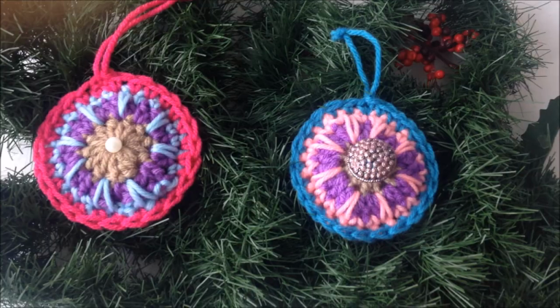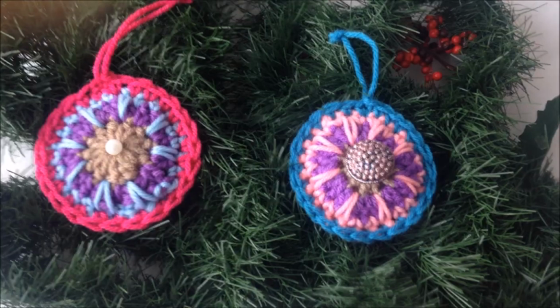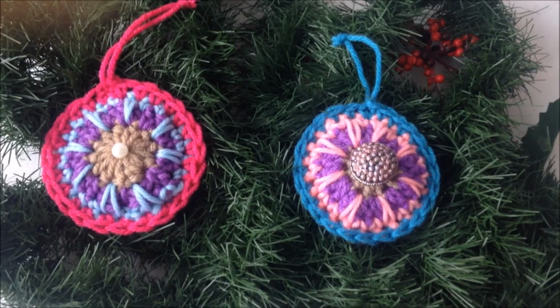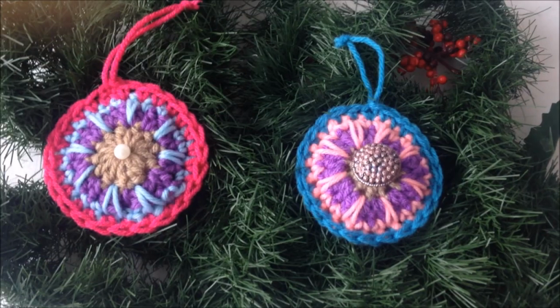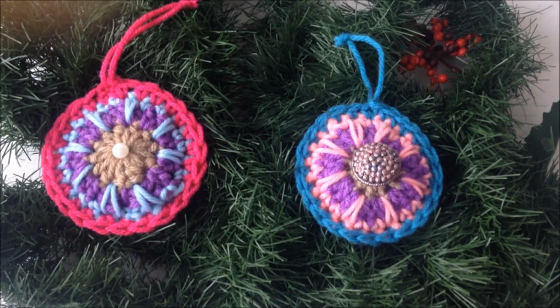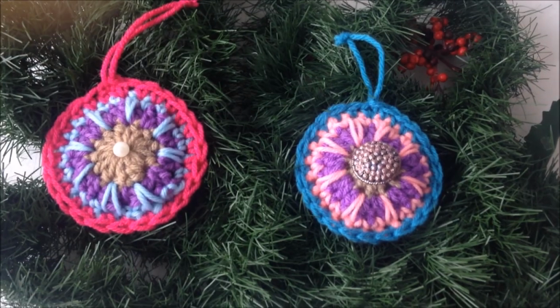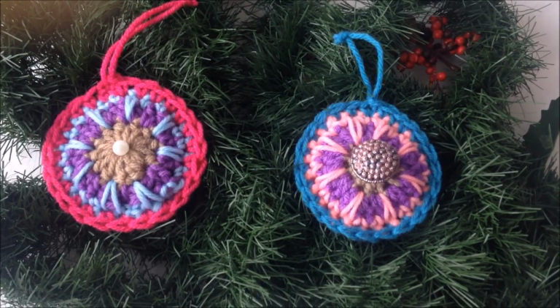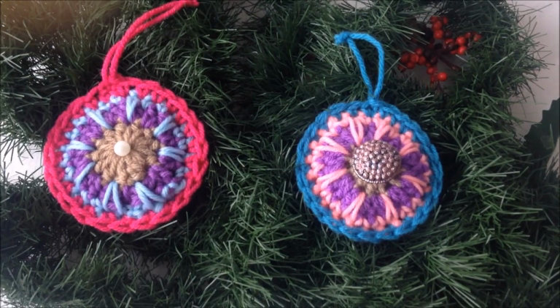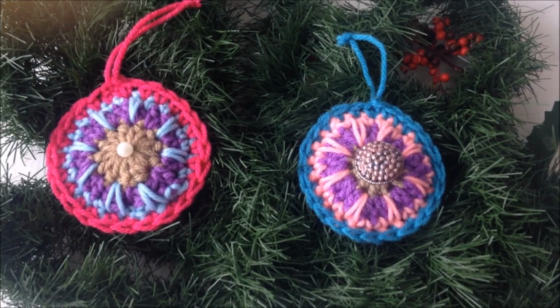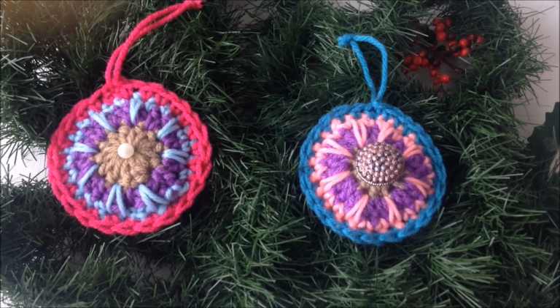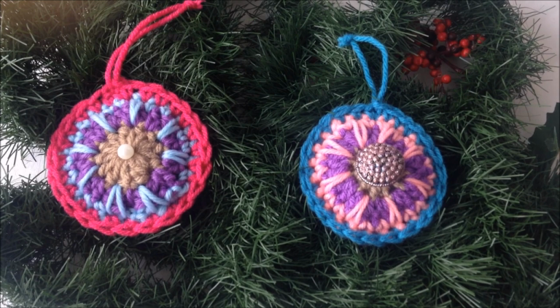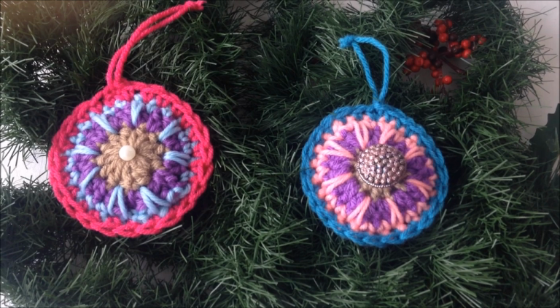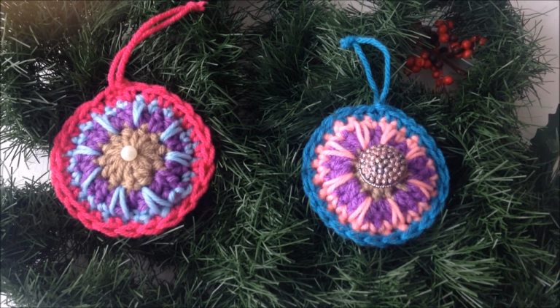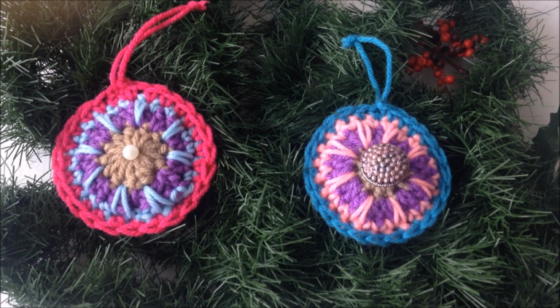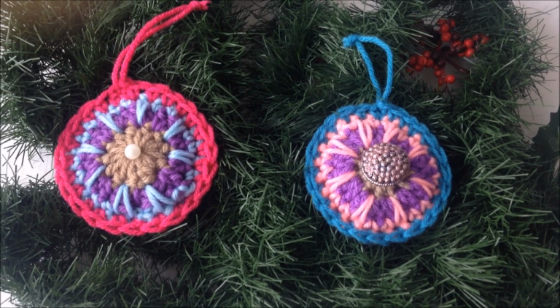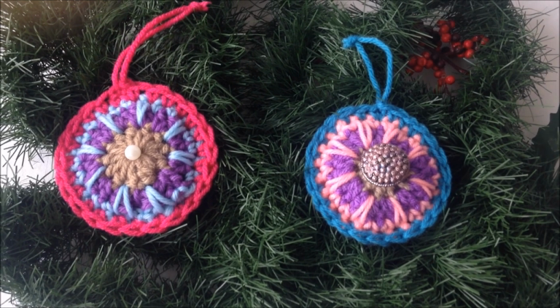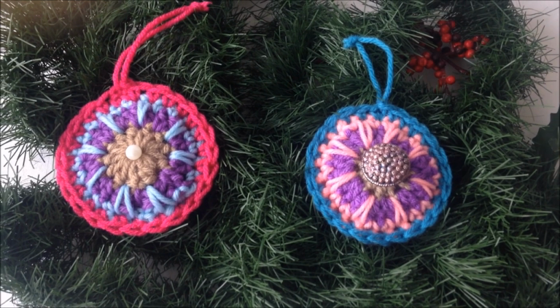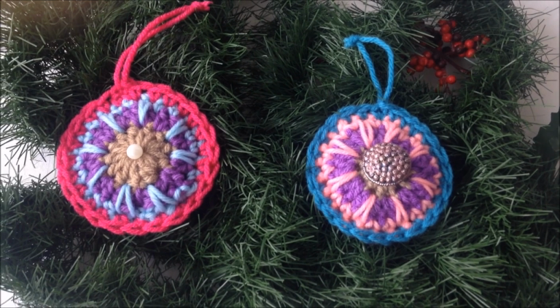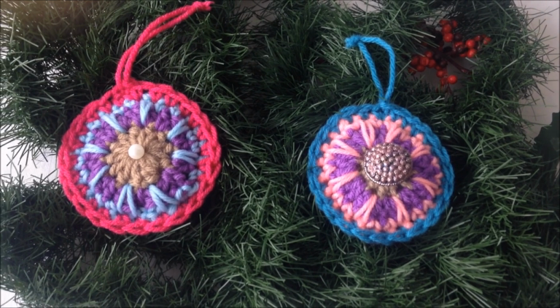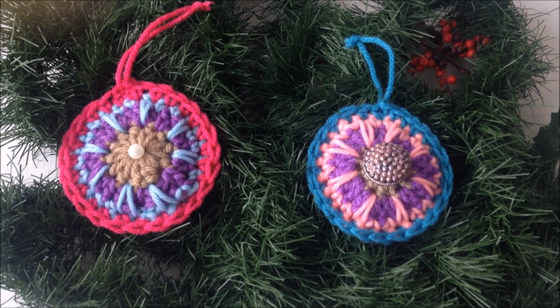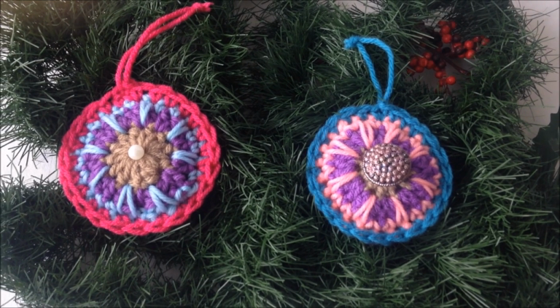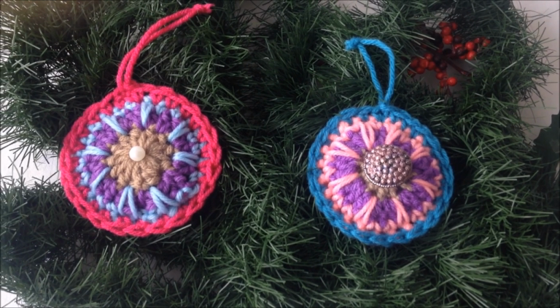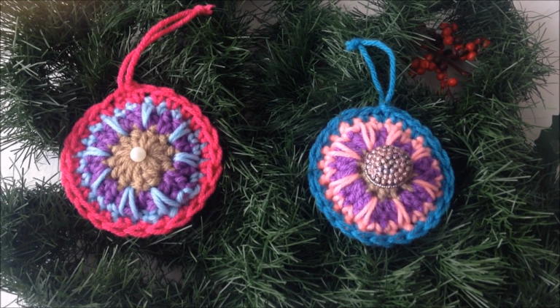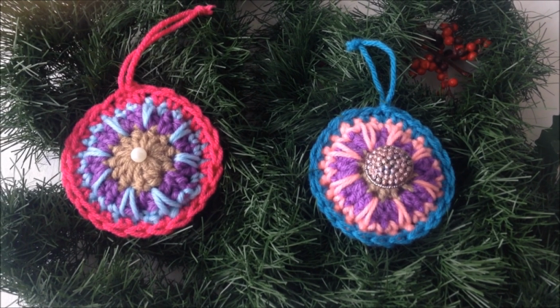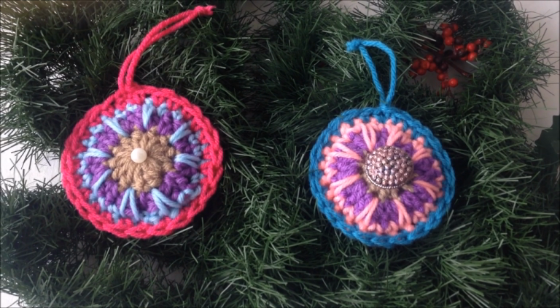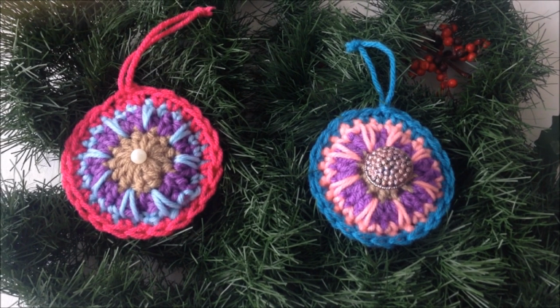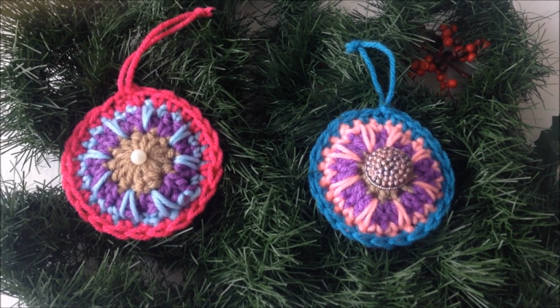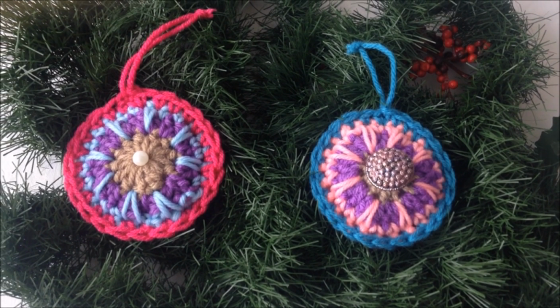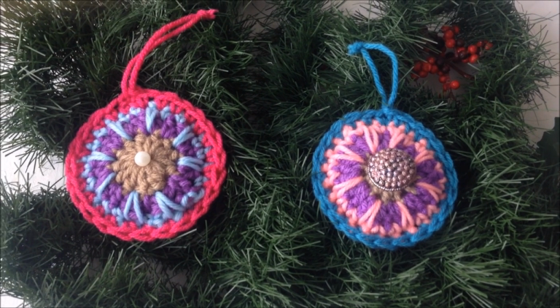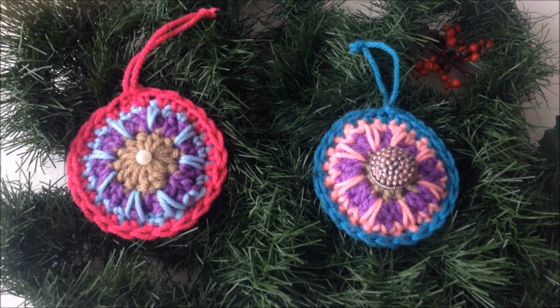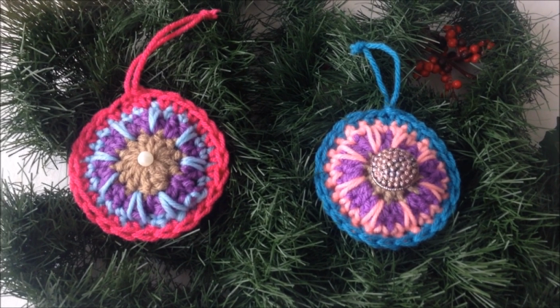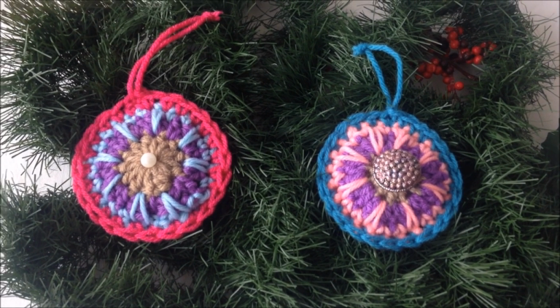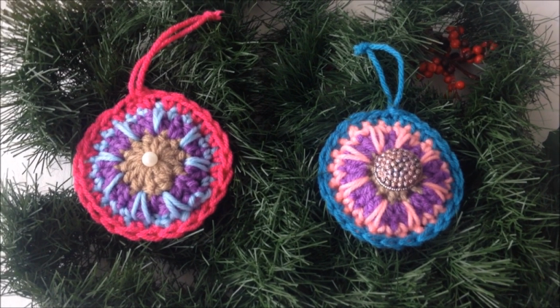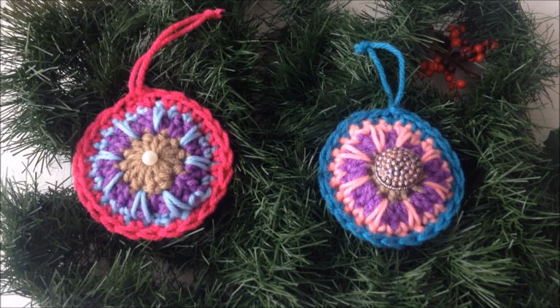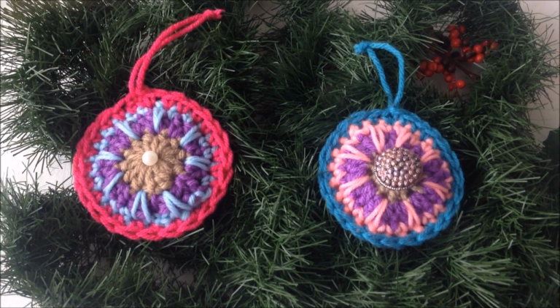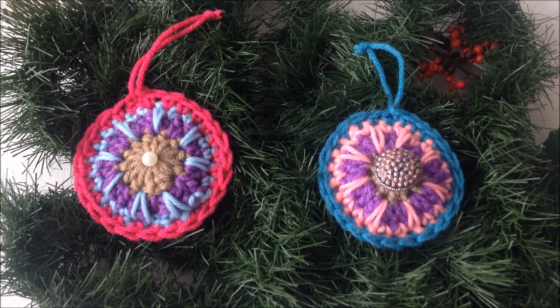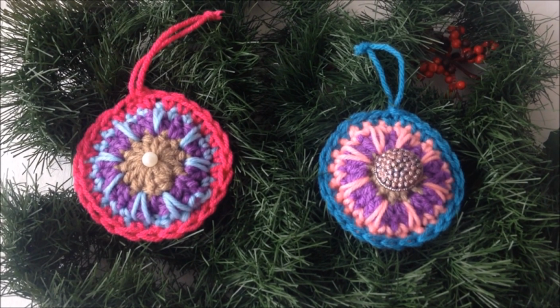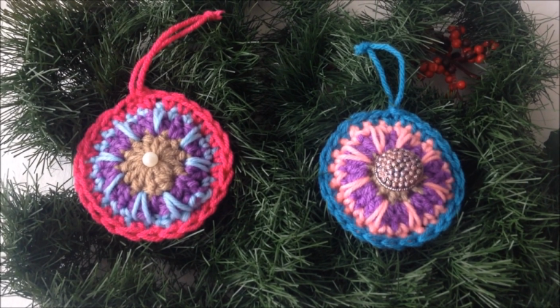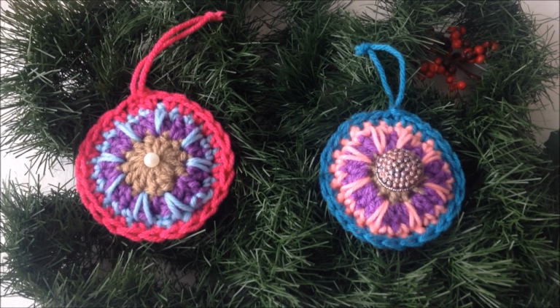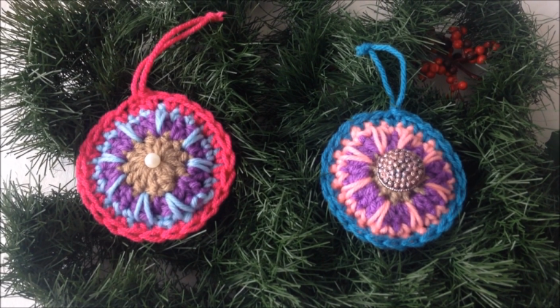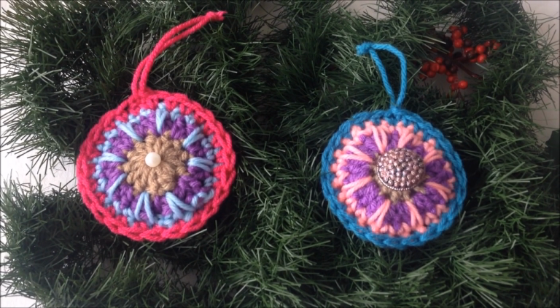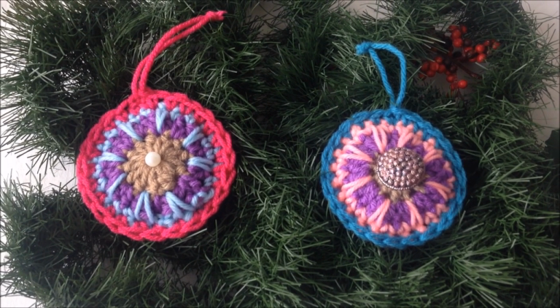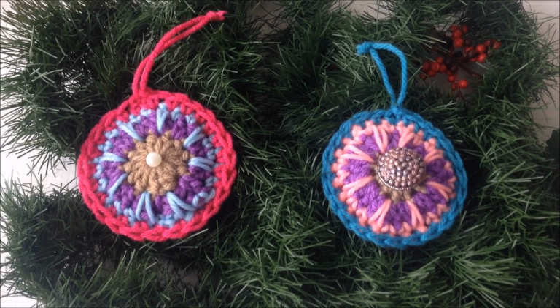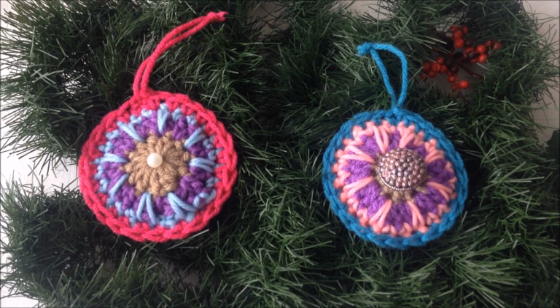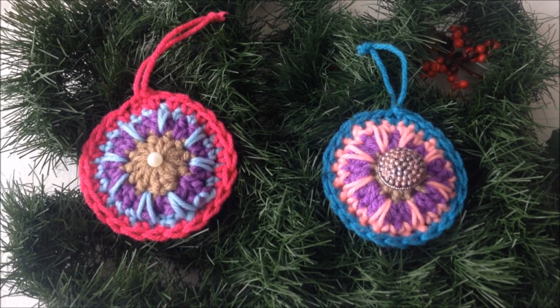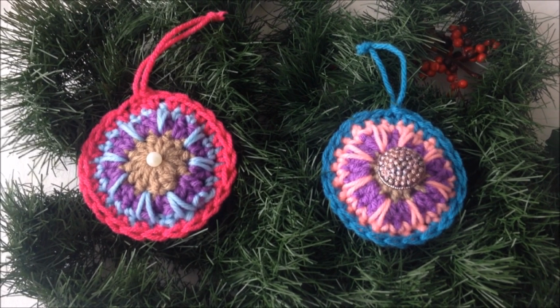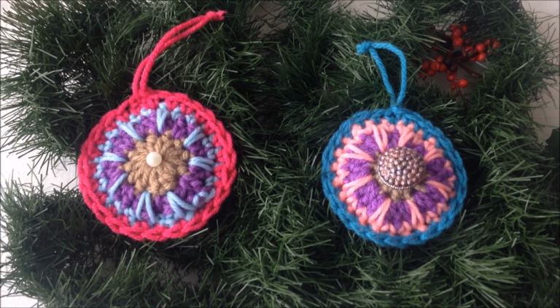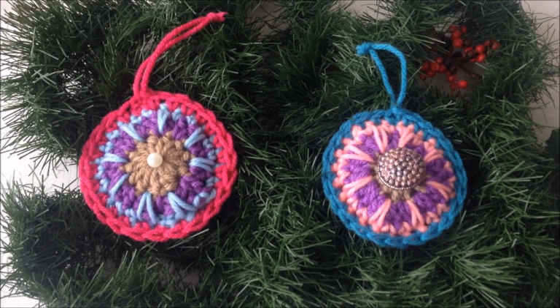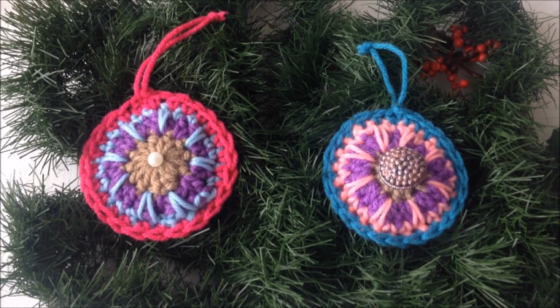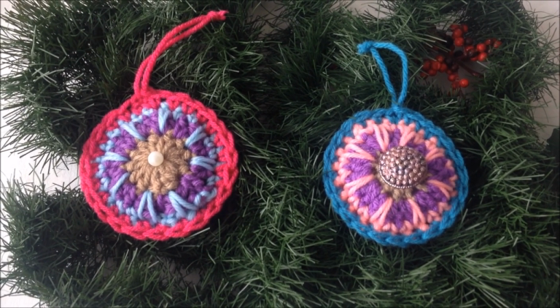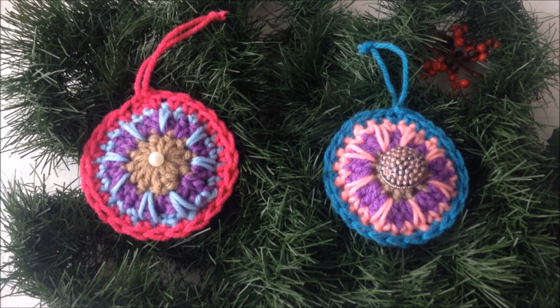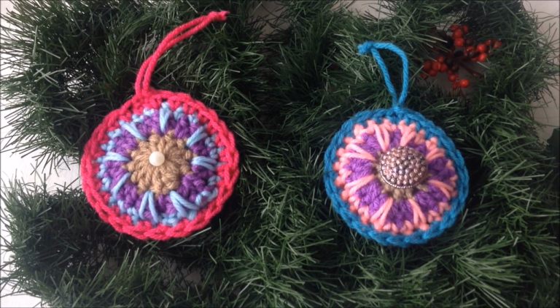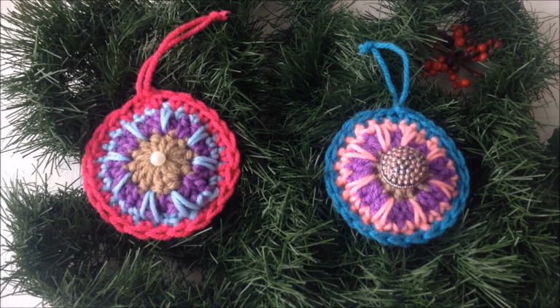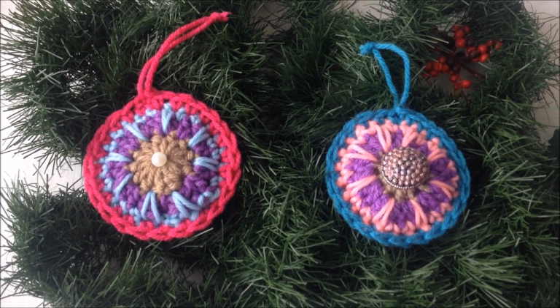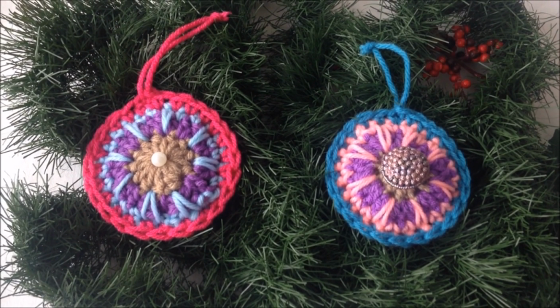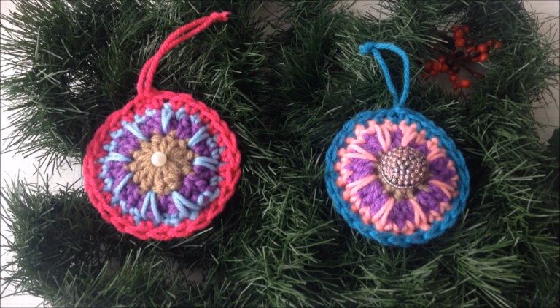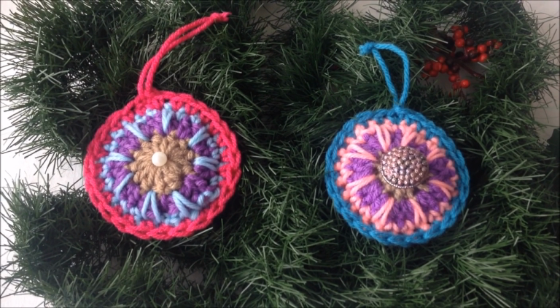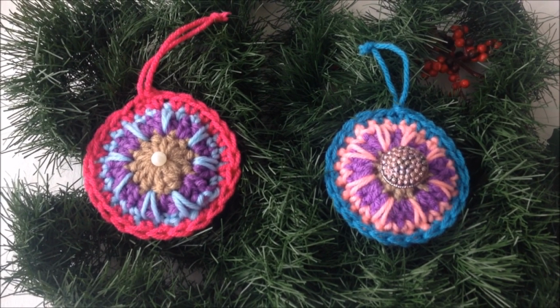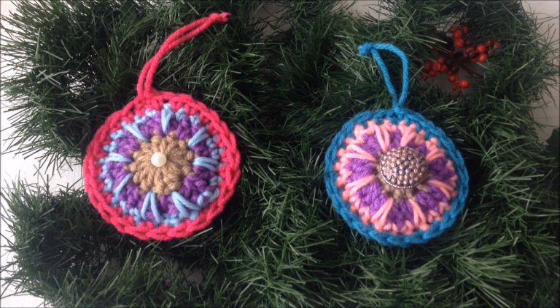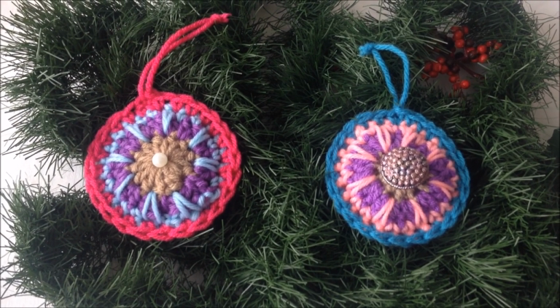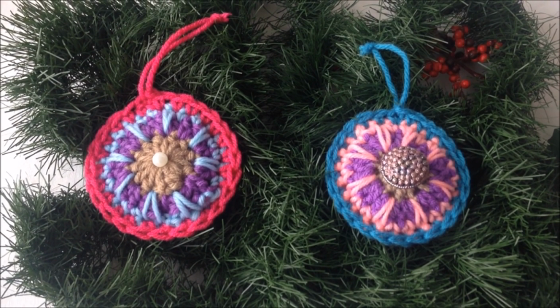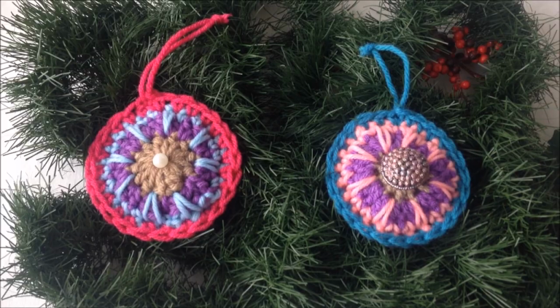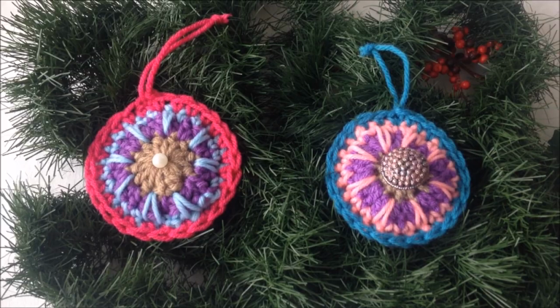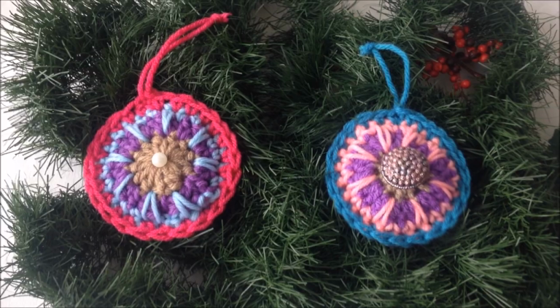And there you go — that's how easy it is to crochet these medallion disc ornaments. Thanks for watching. Bye for now.